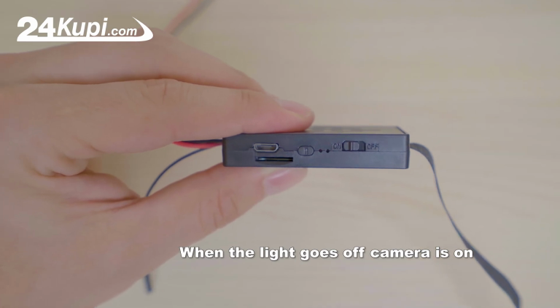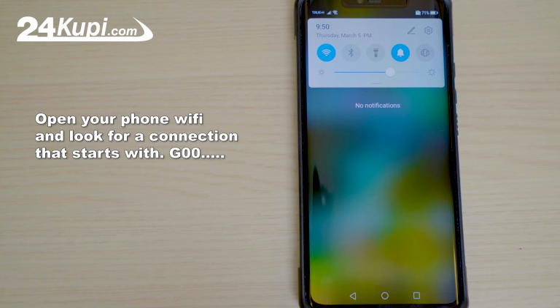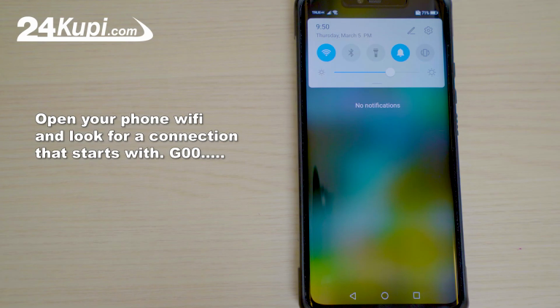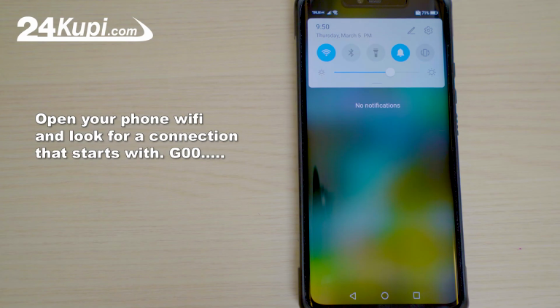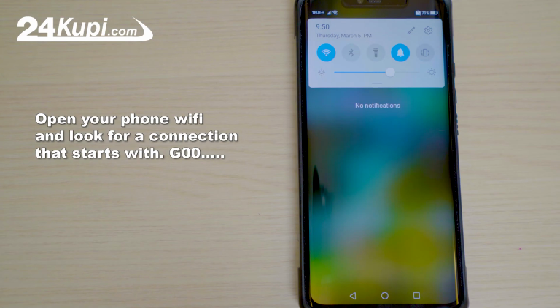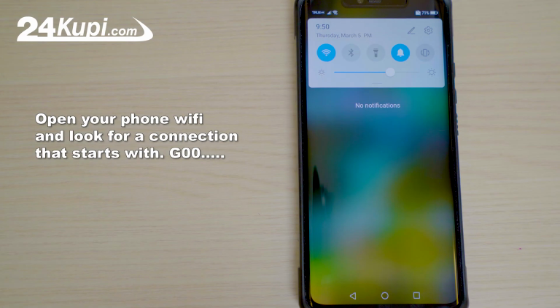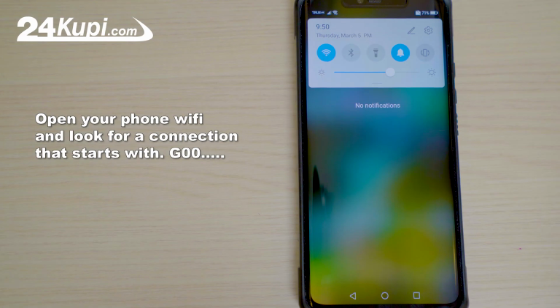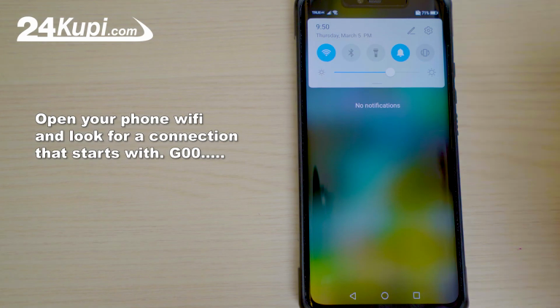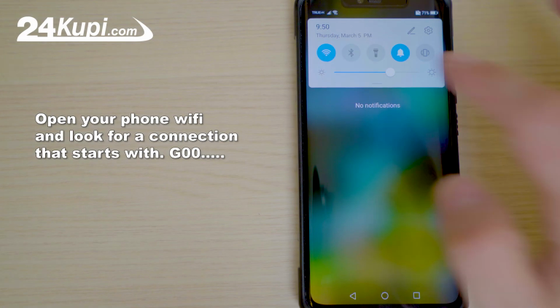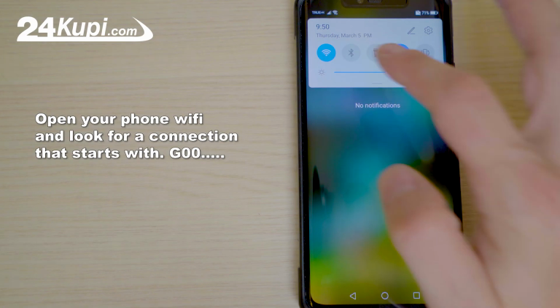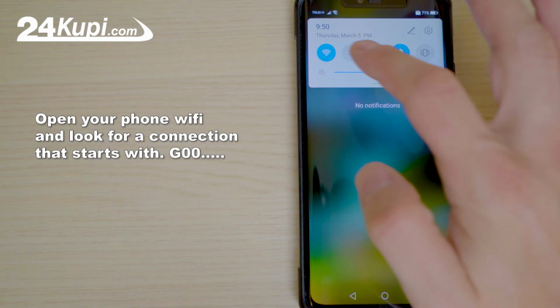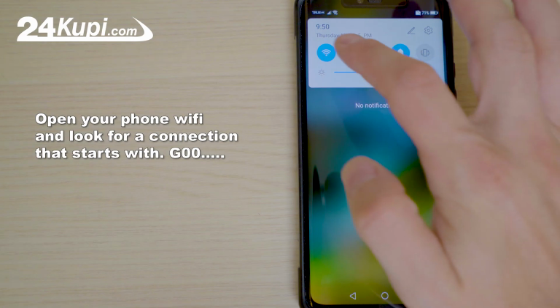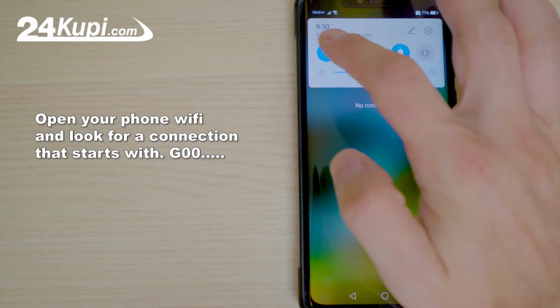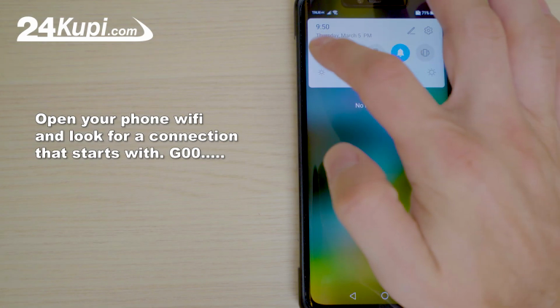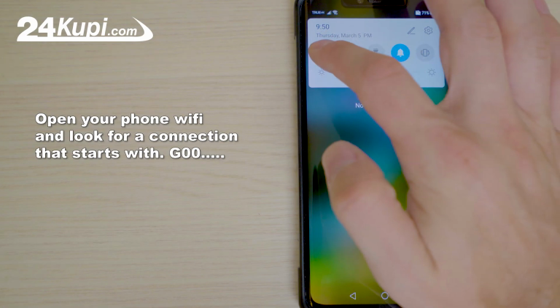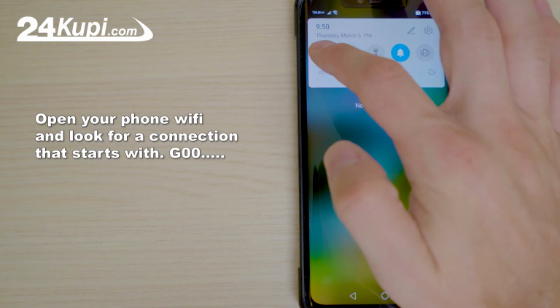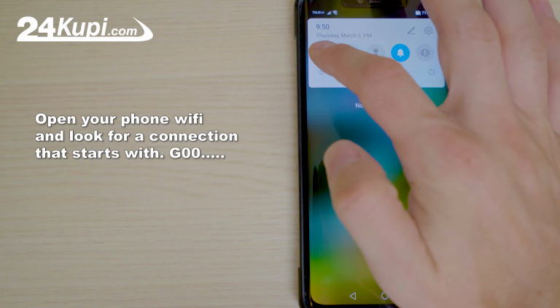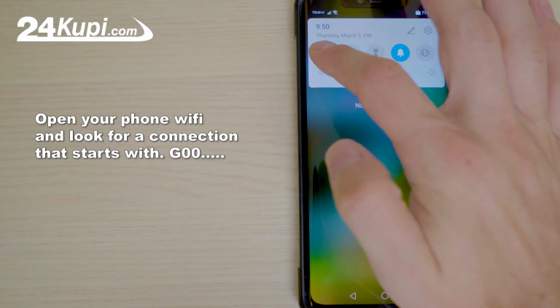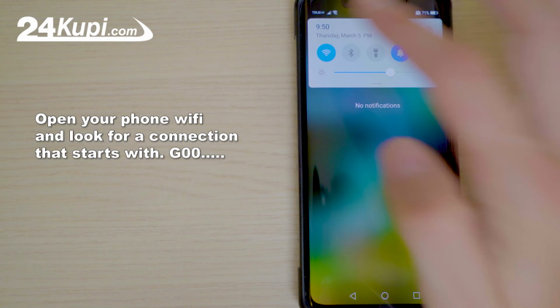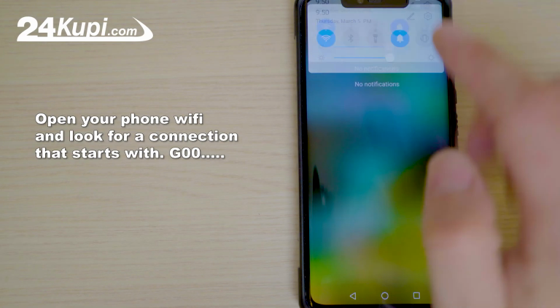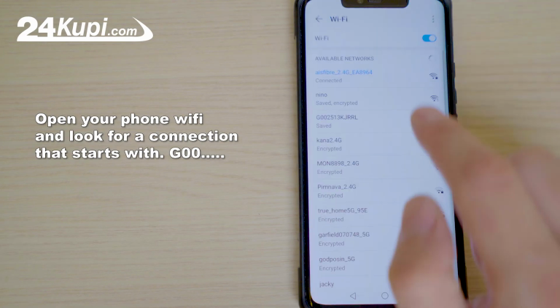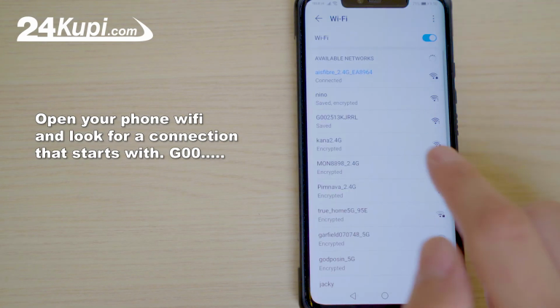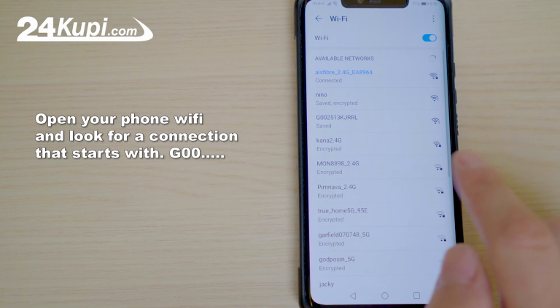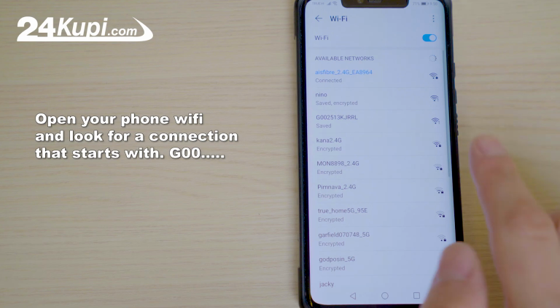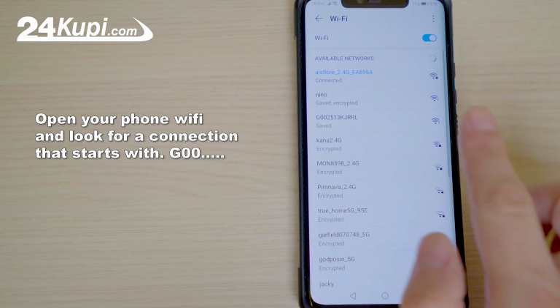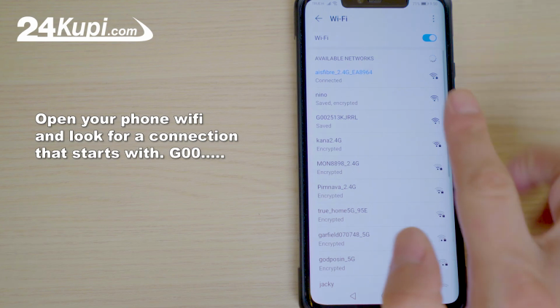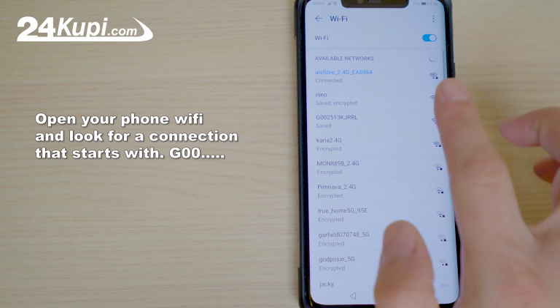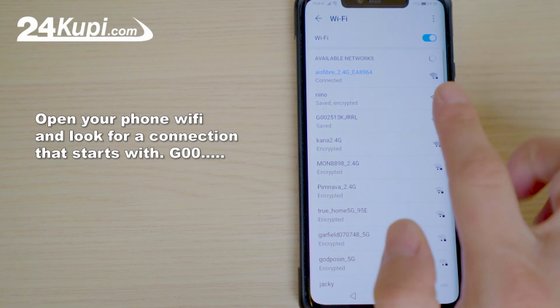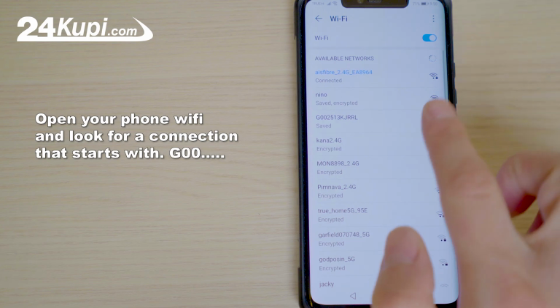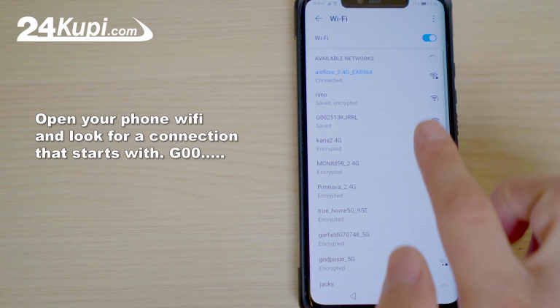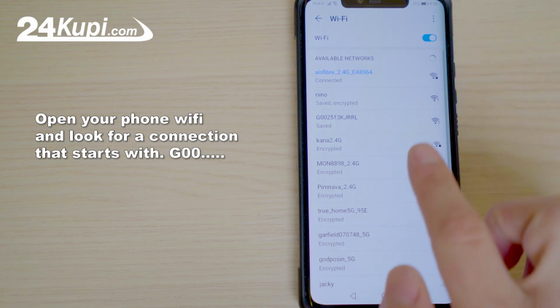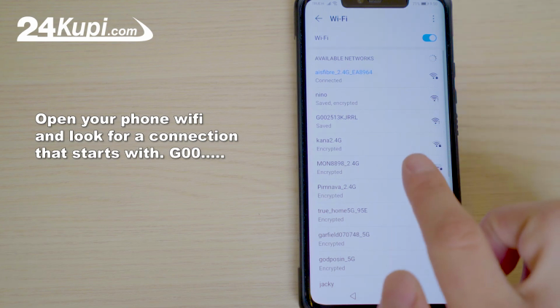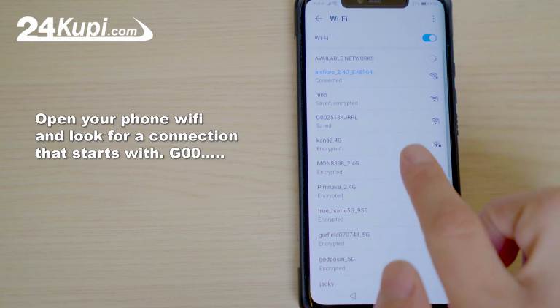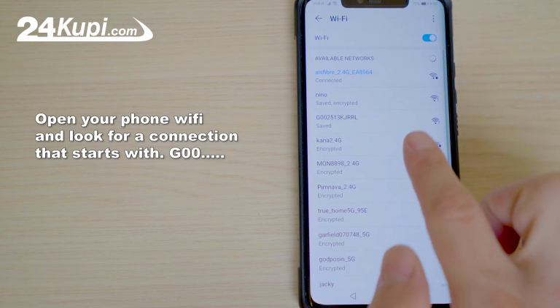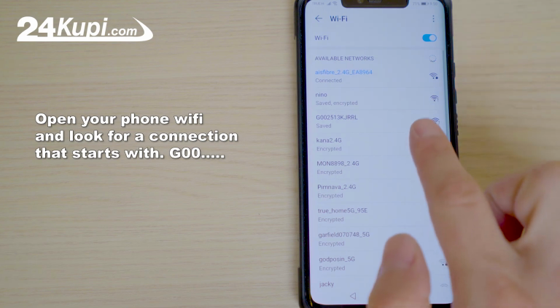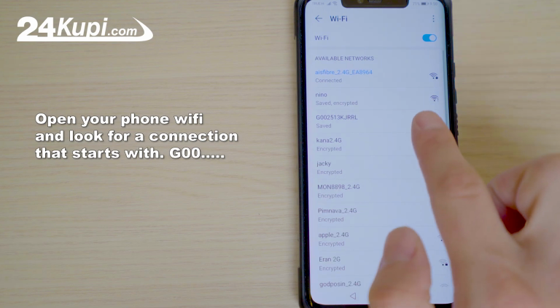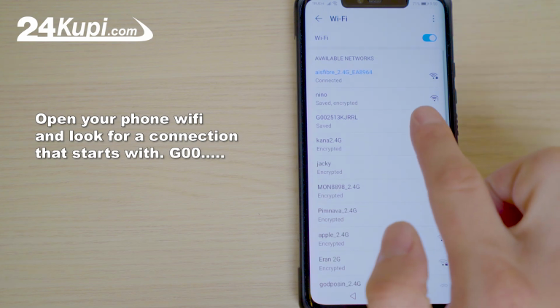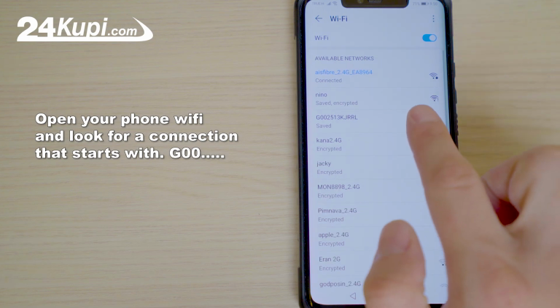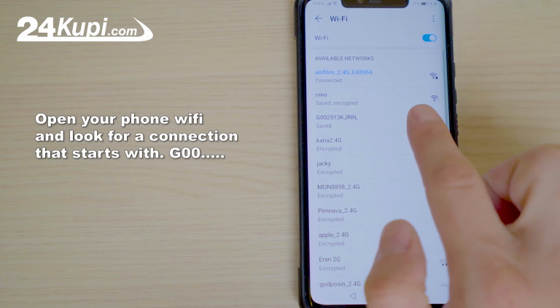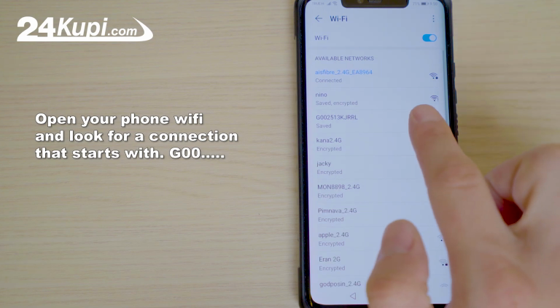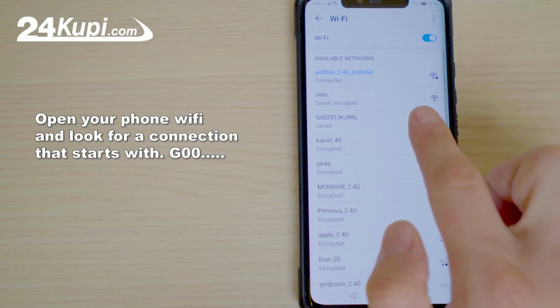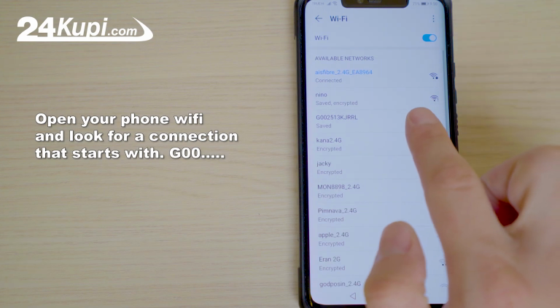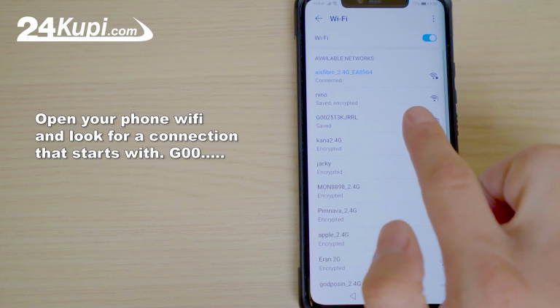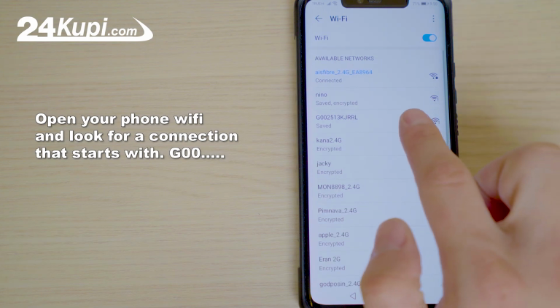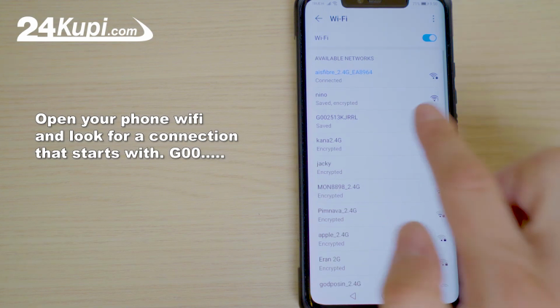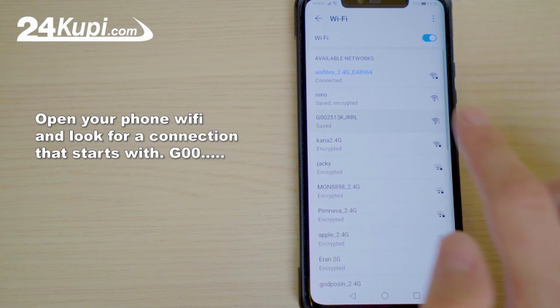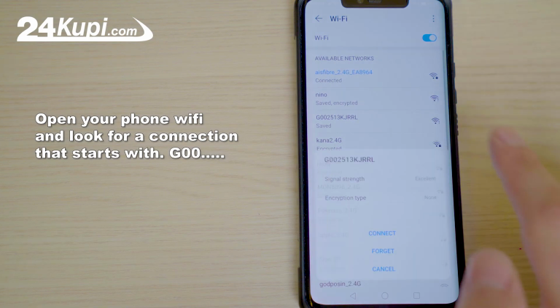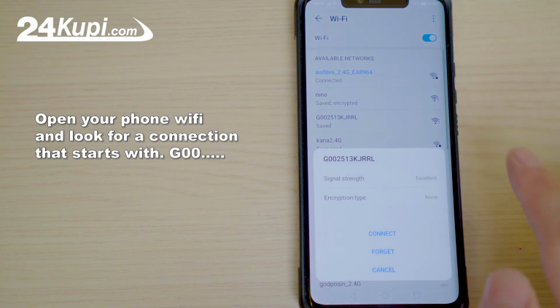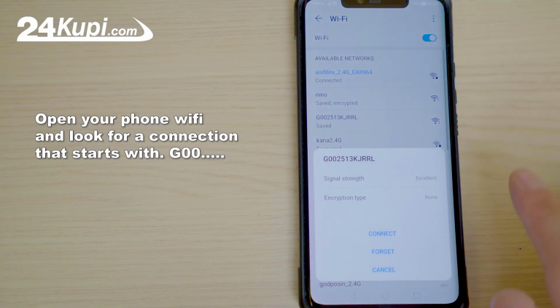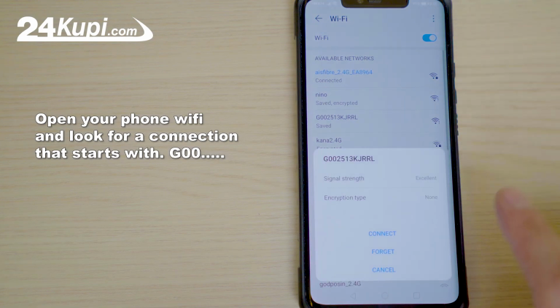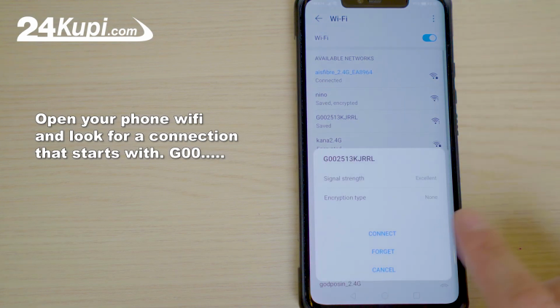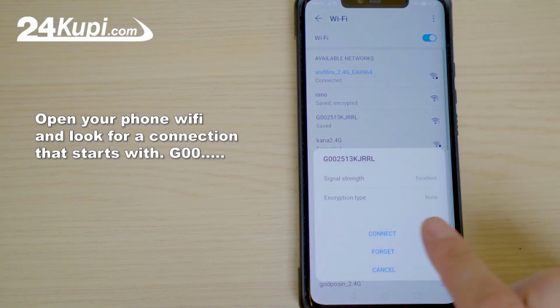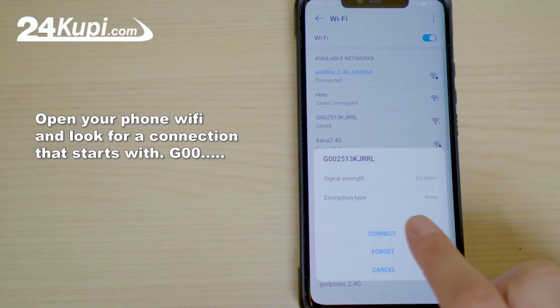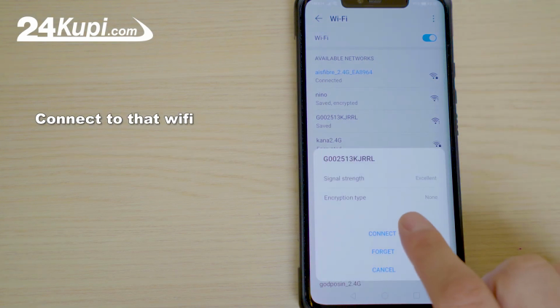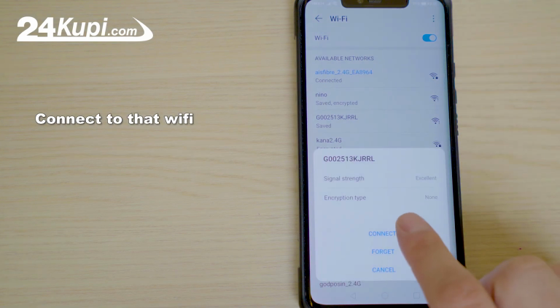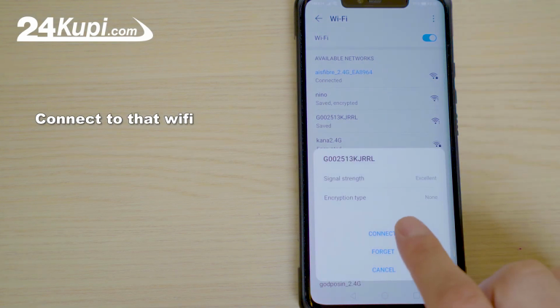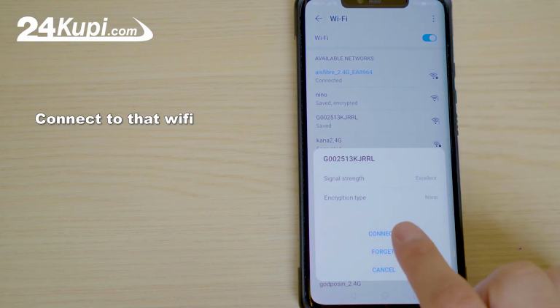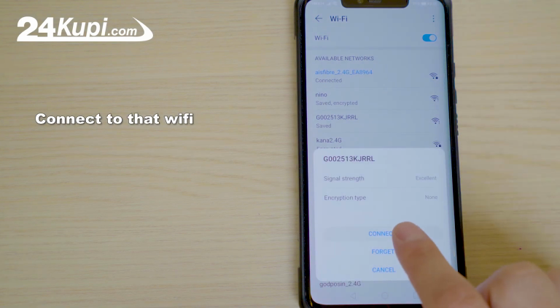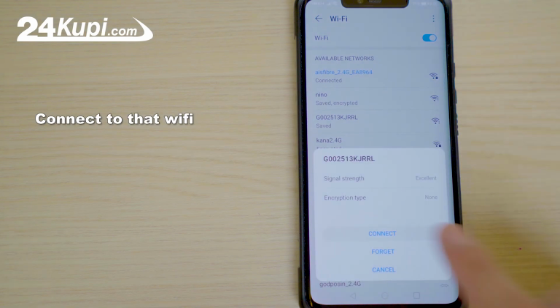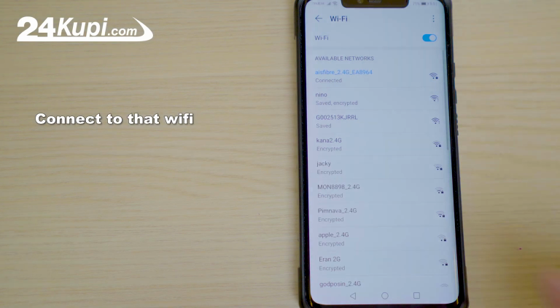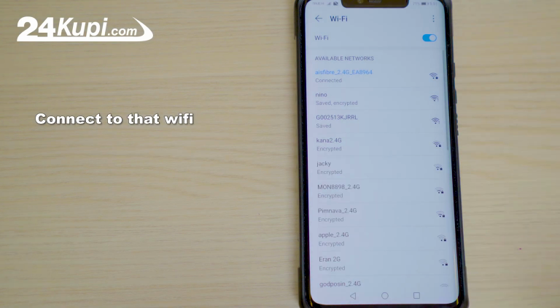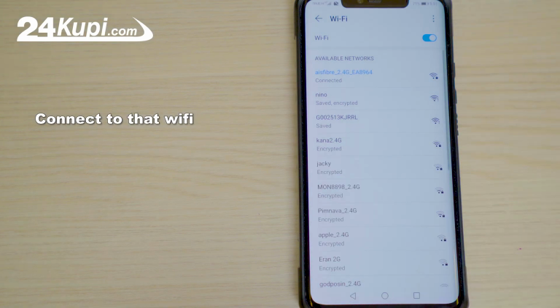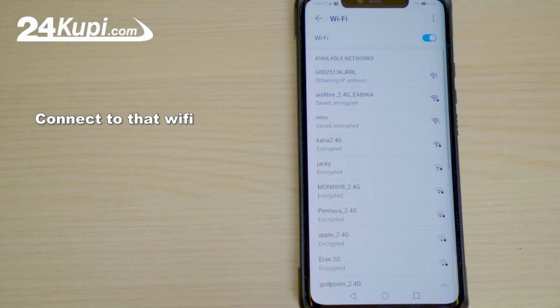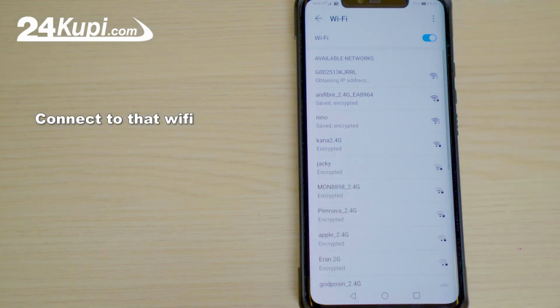Open your phone Wi-Fi and look for a connection that starts with G00 or similar. Connect to that Wi-Fi.